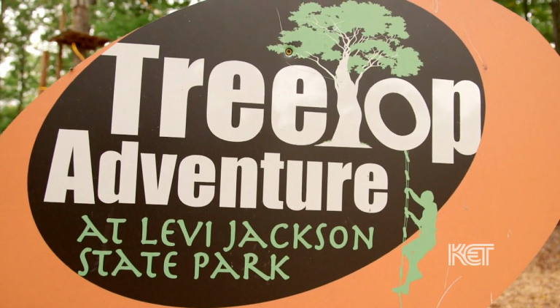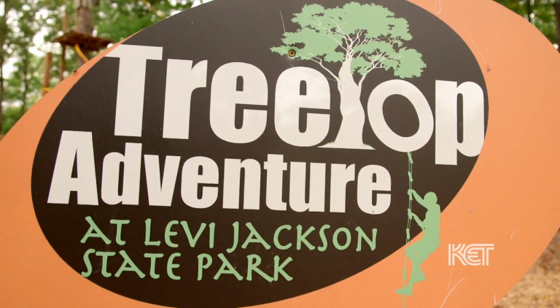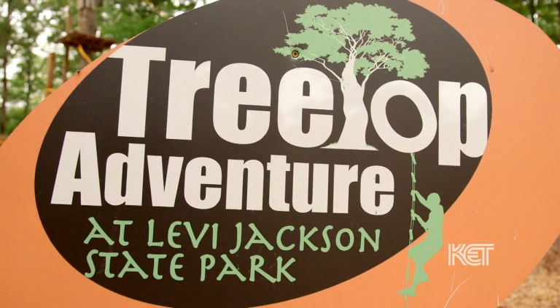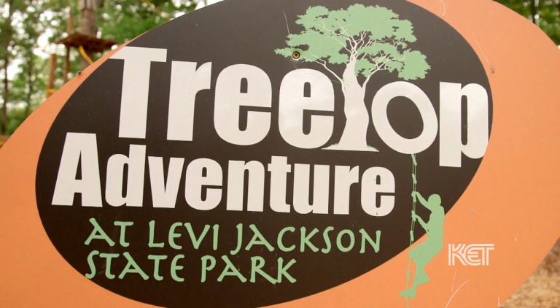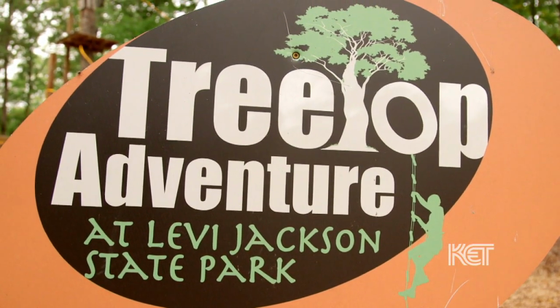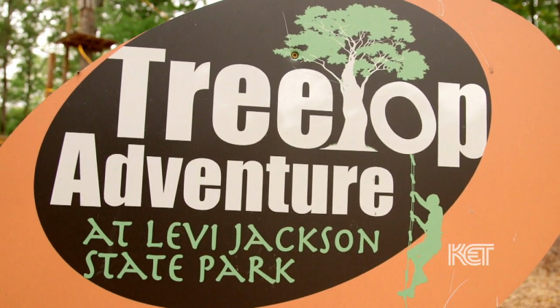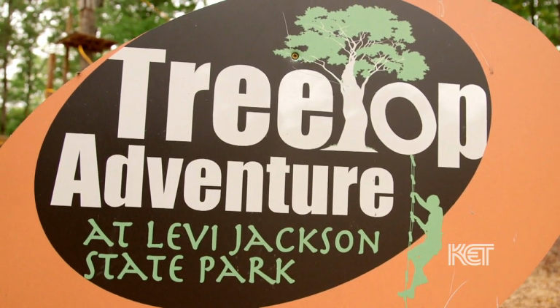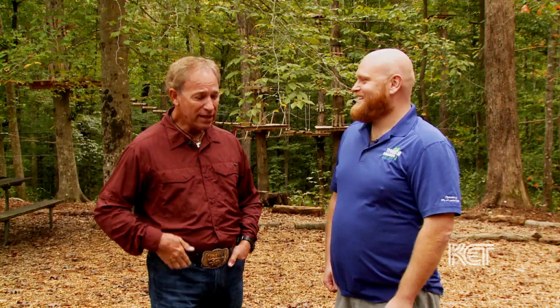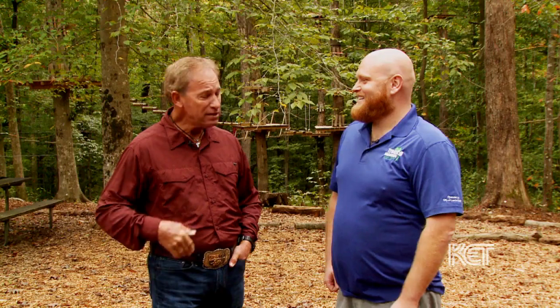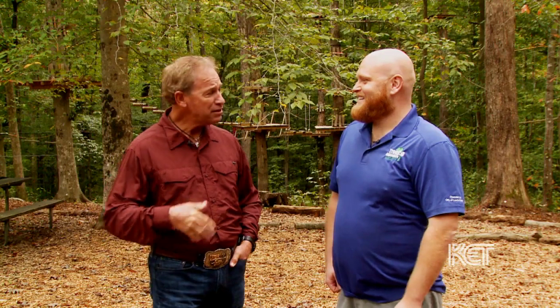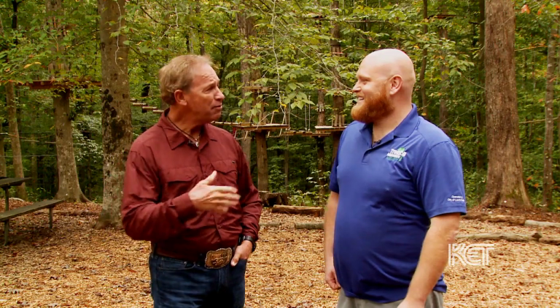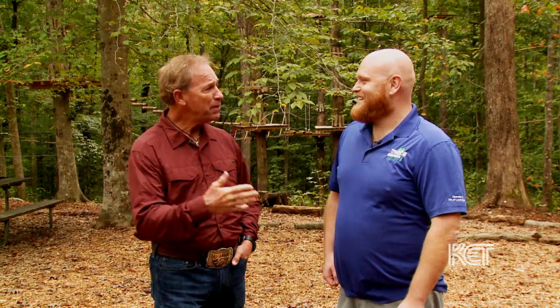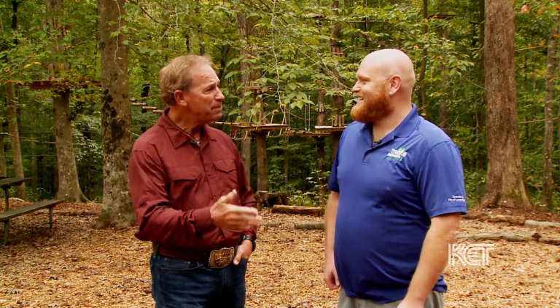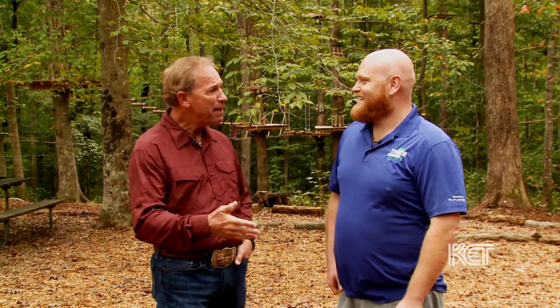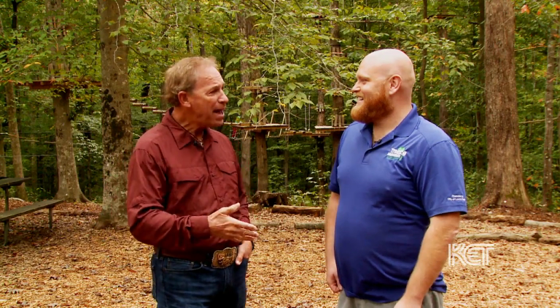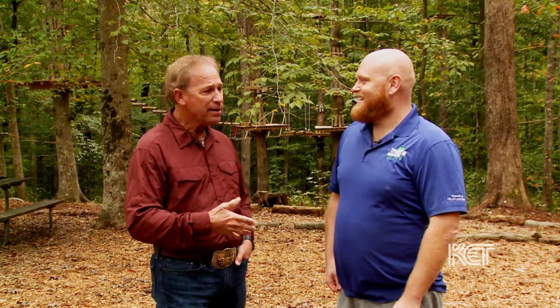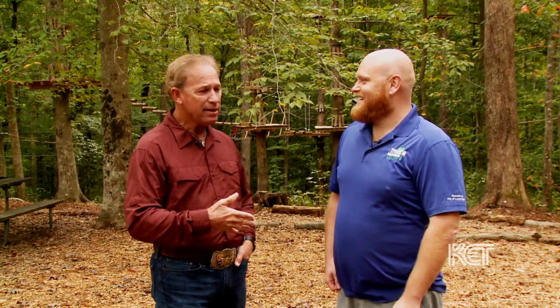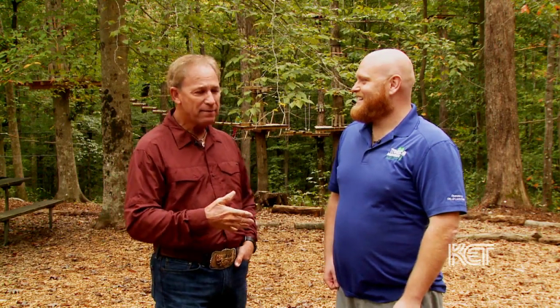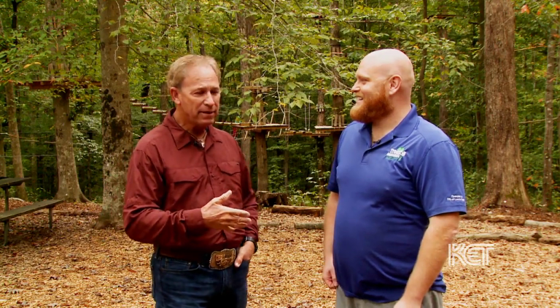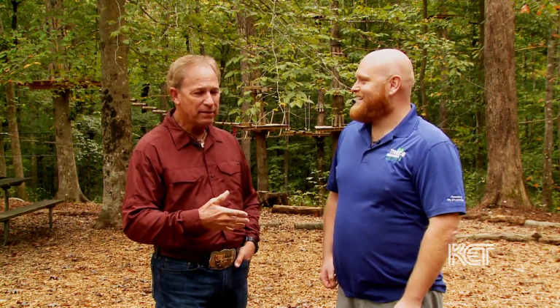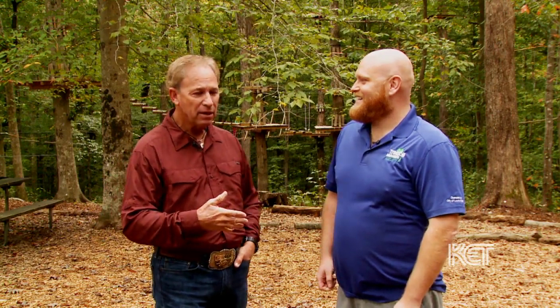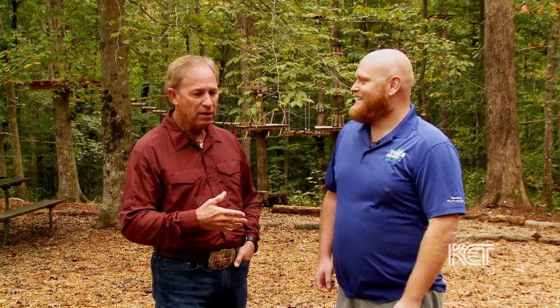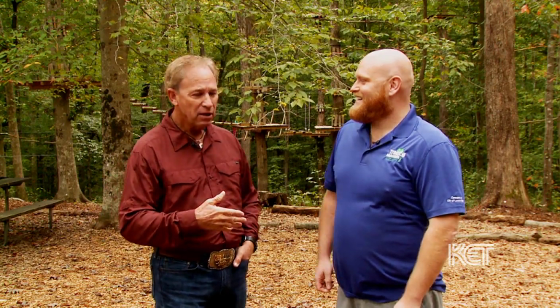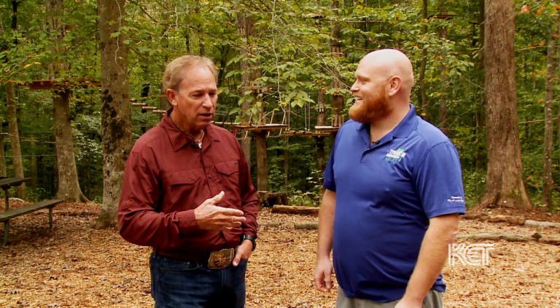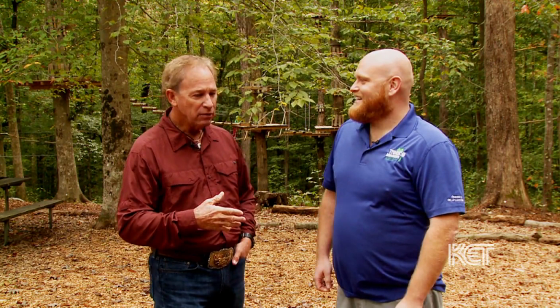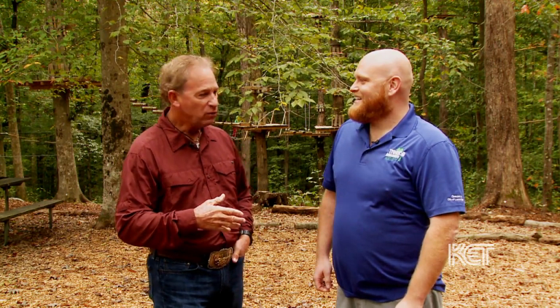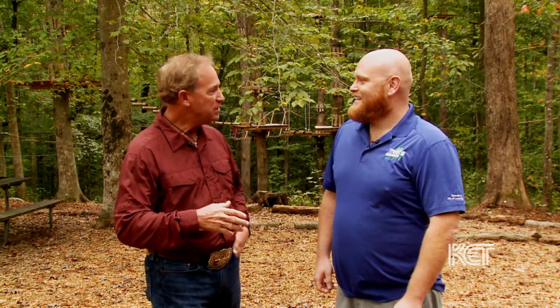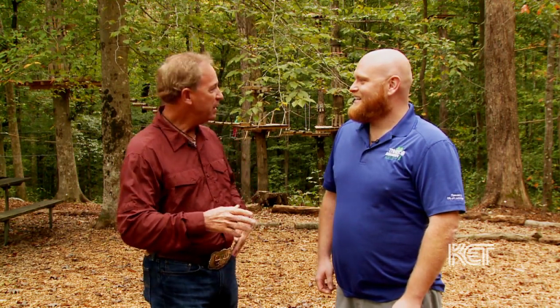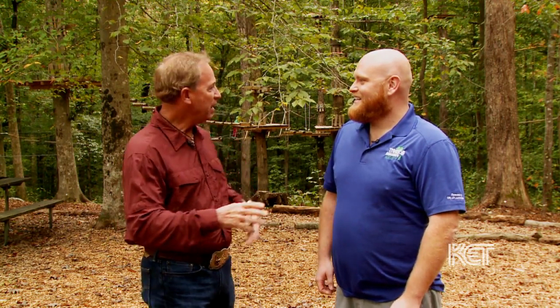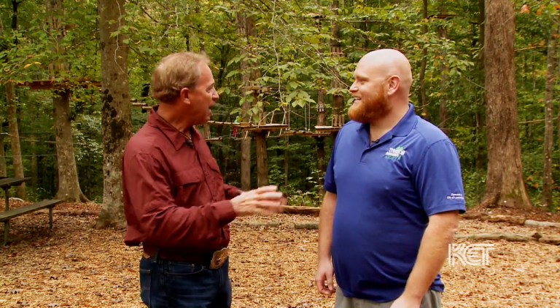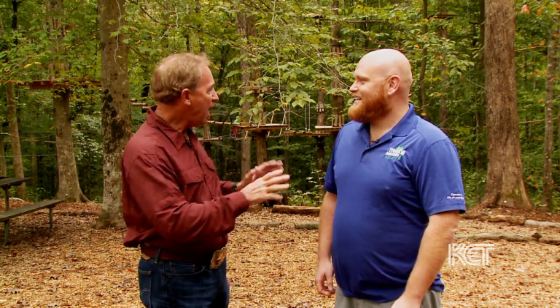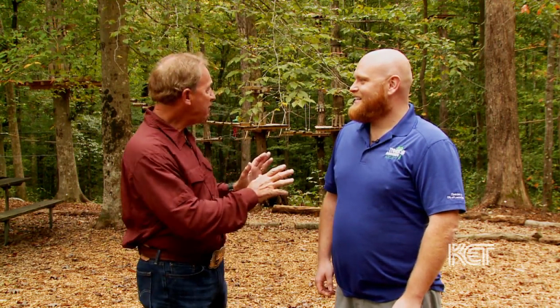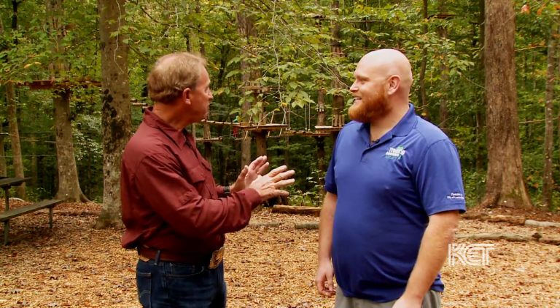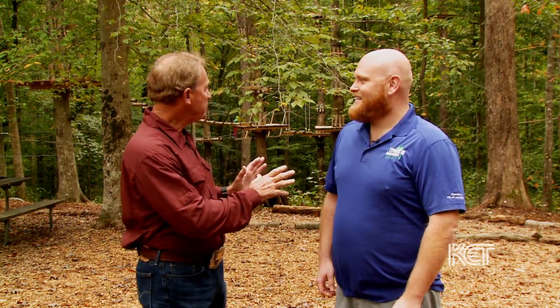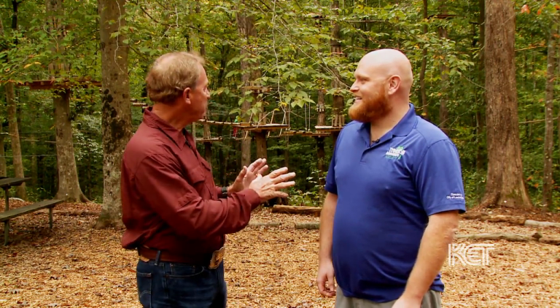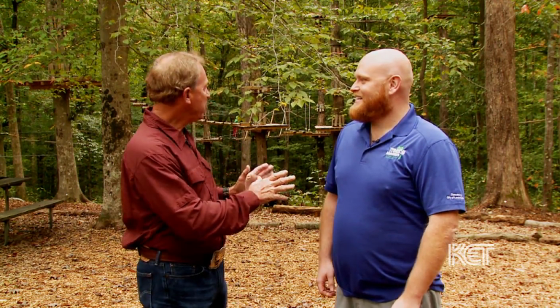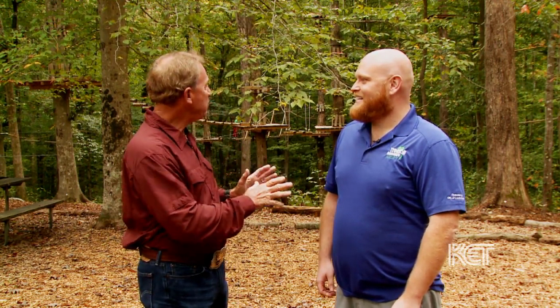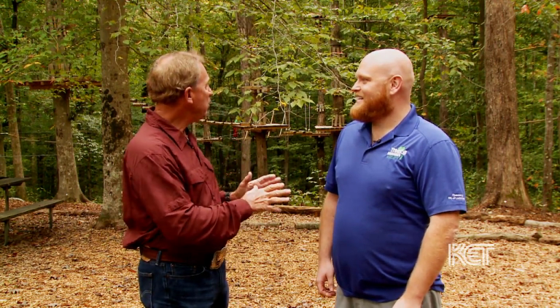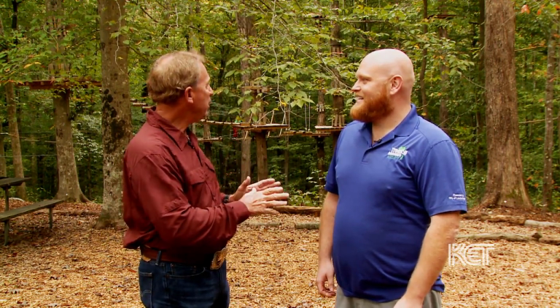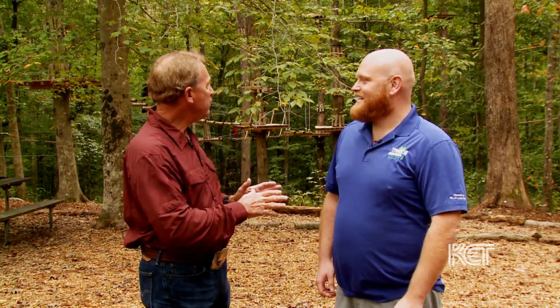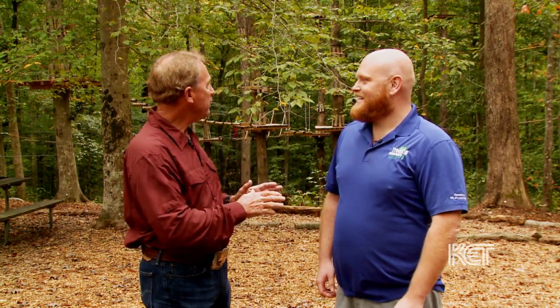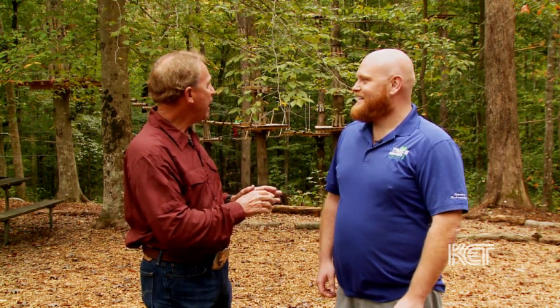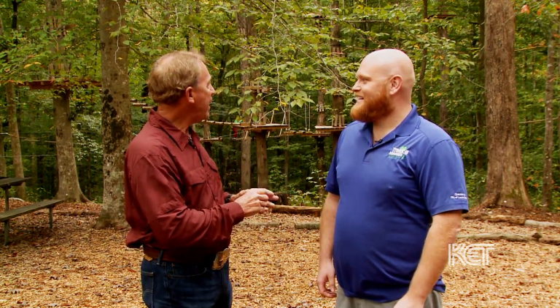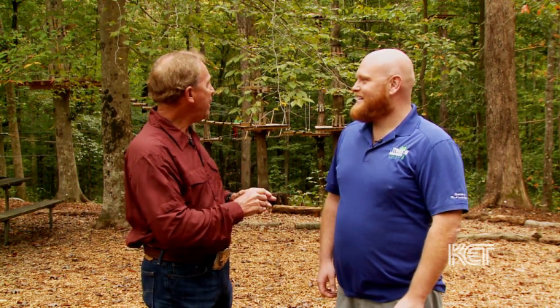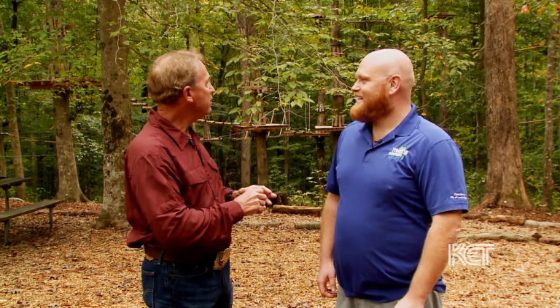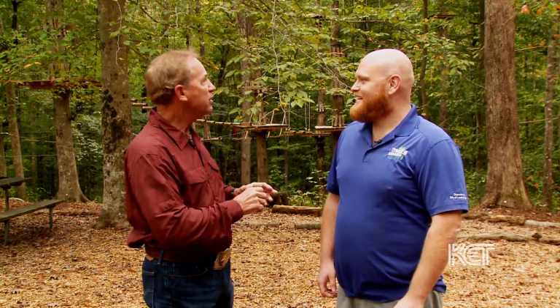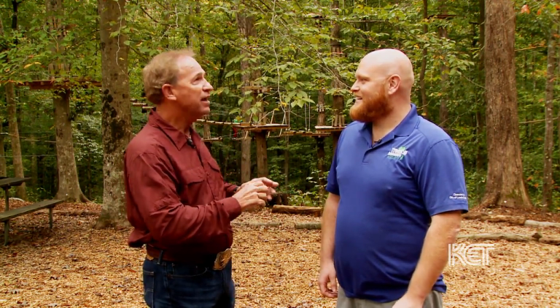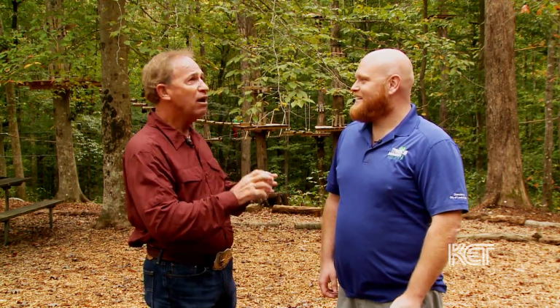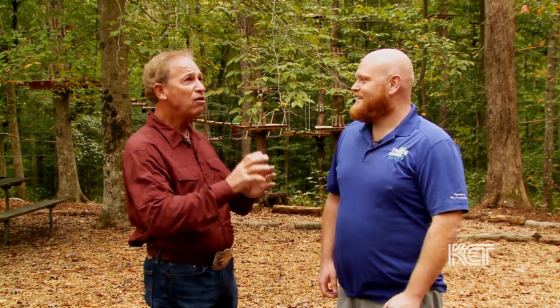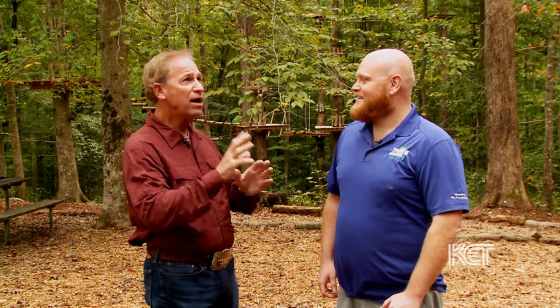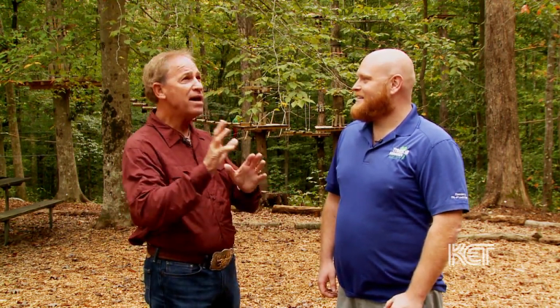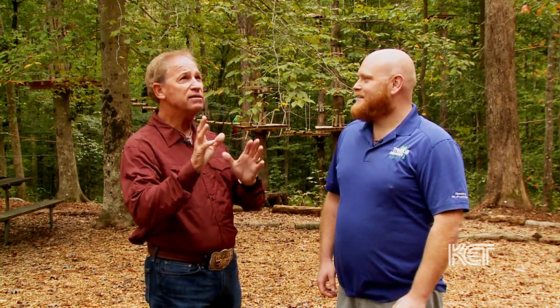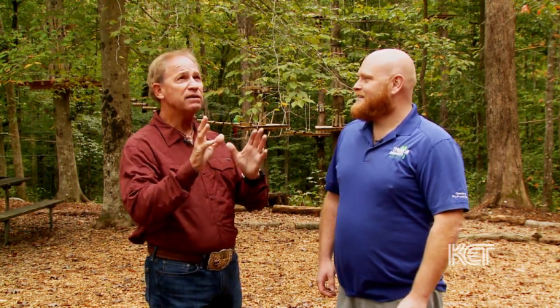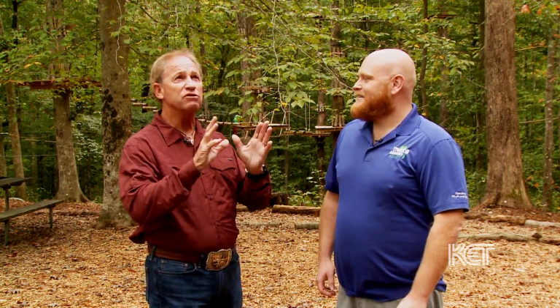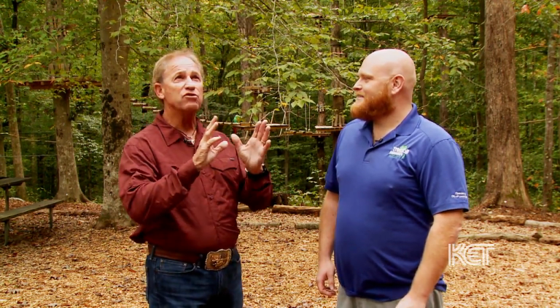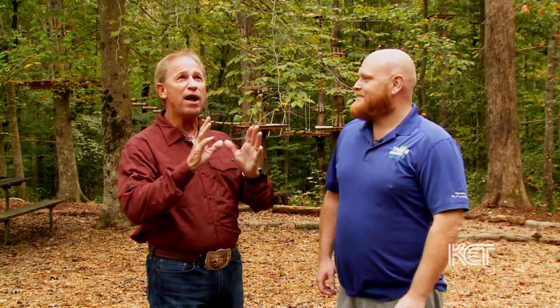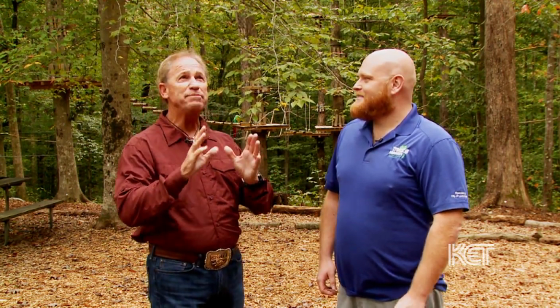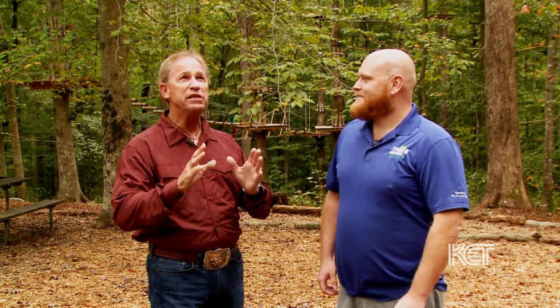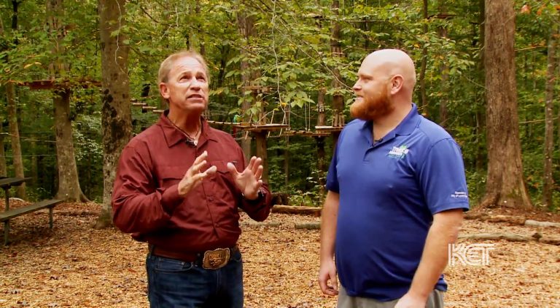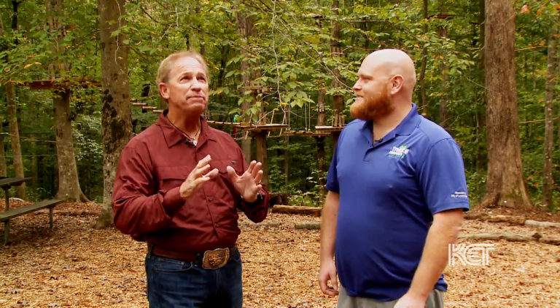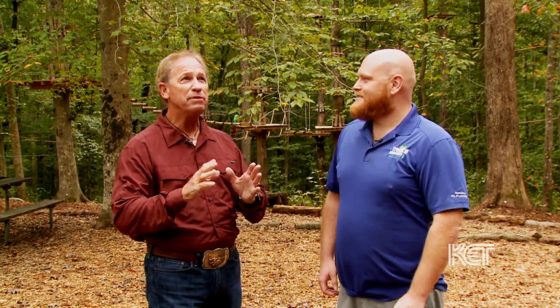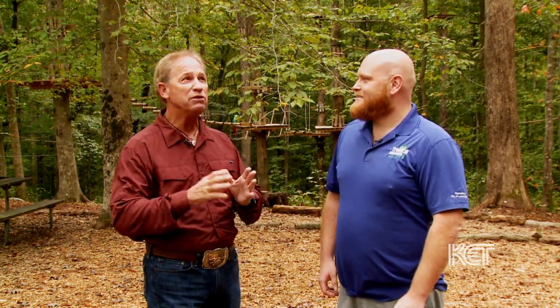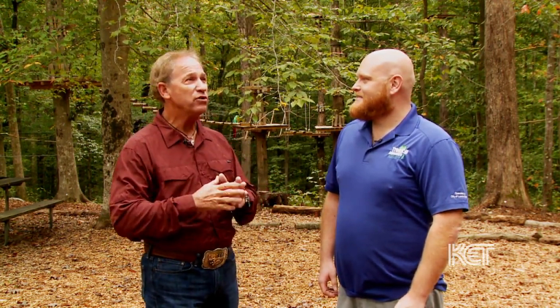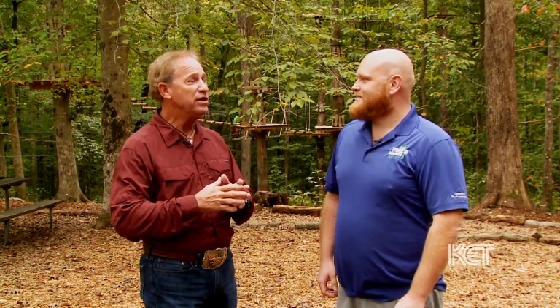Treetop Adventures — tell us a little bit about it. We see a lot of people here today, and you've got all kinds of contraptions up in the trees.